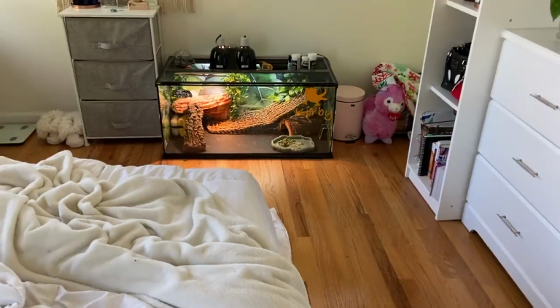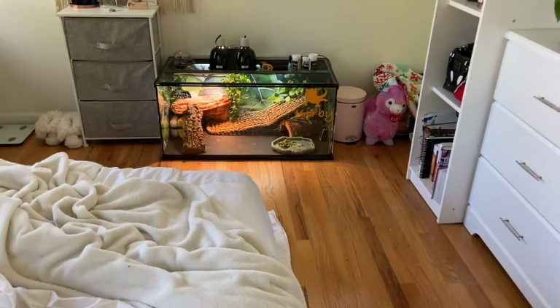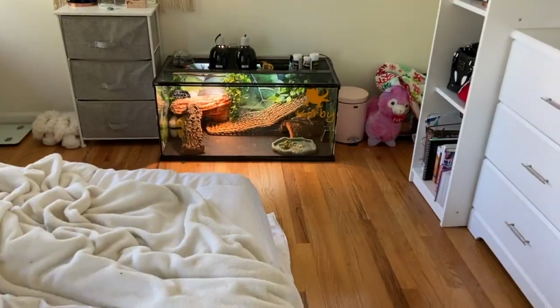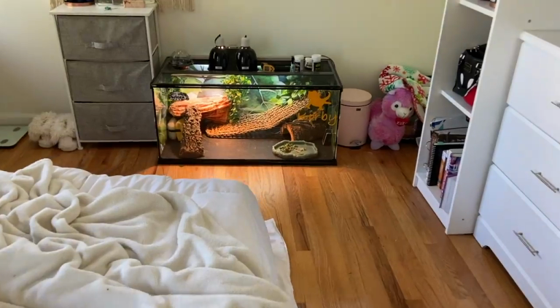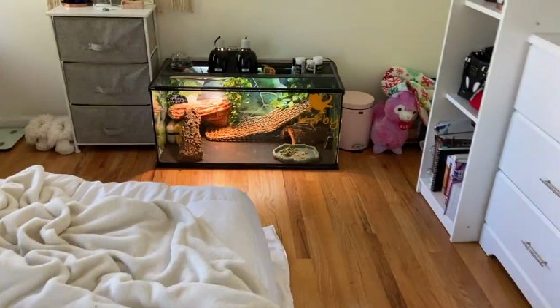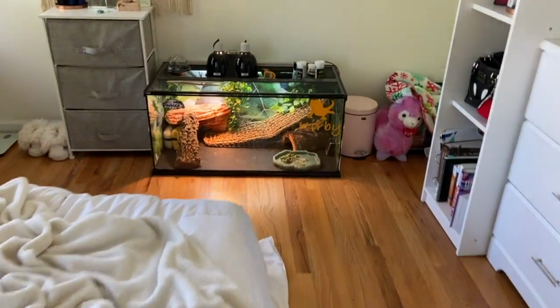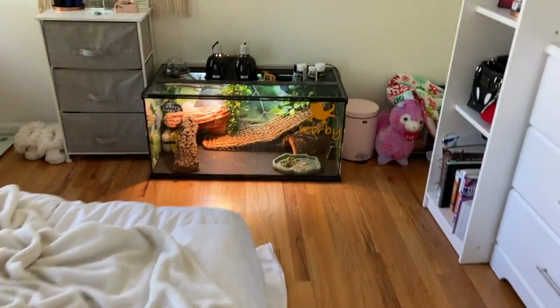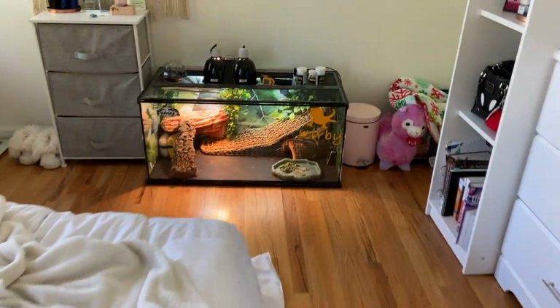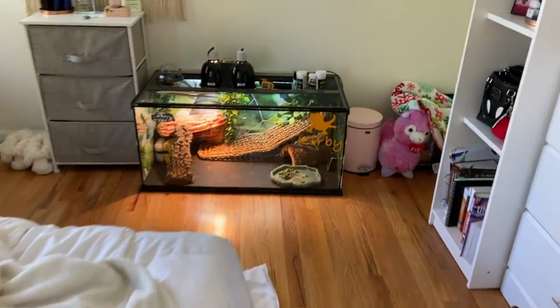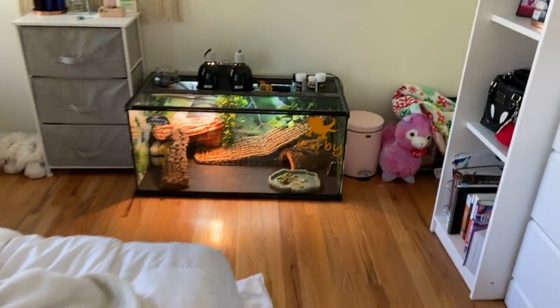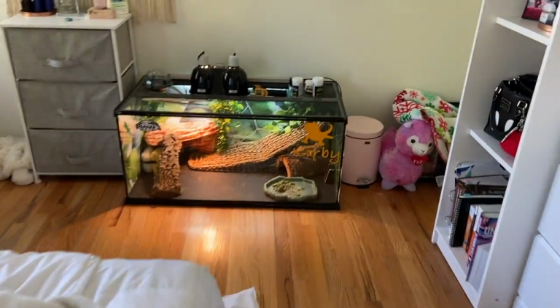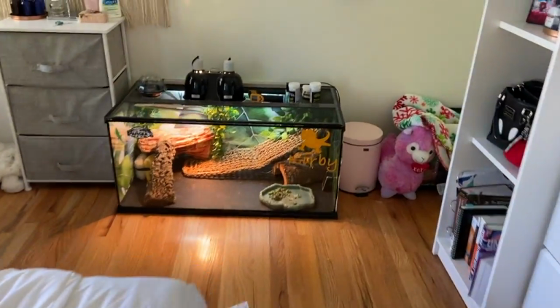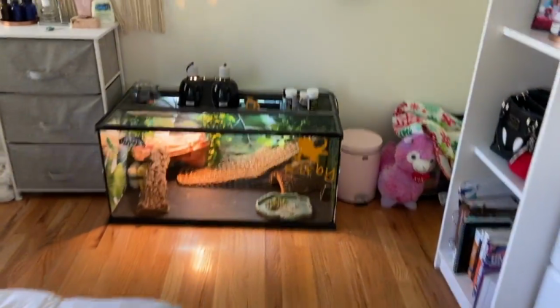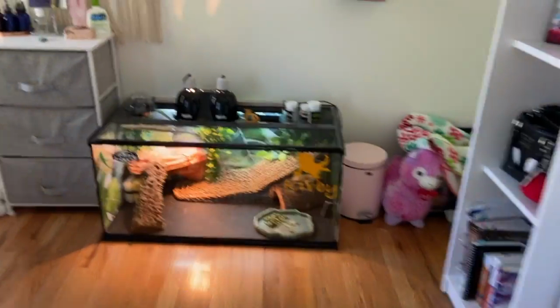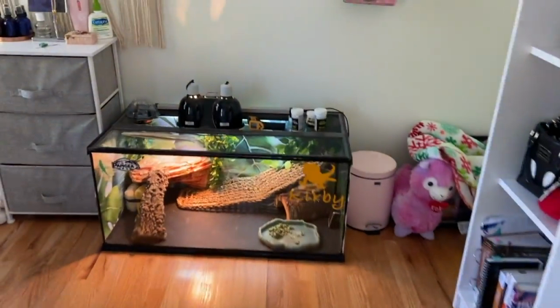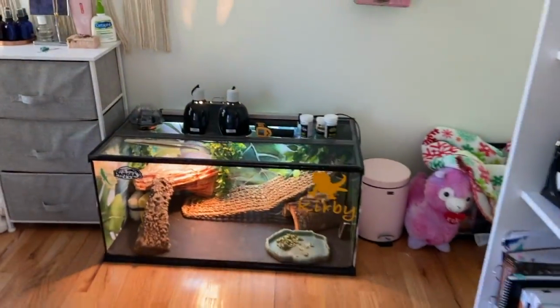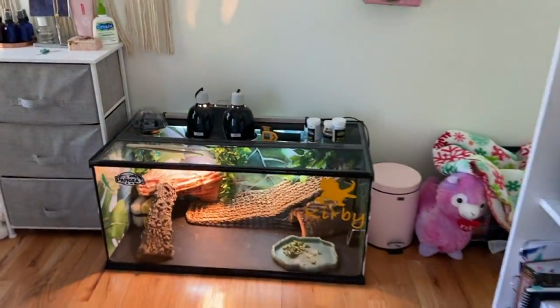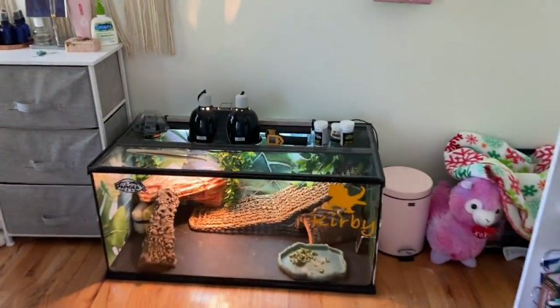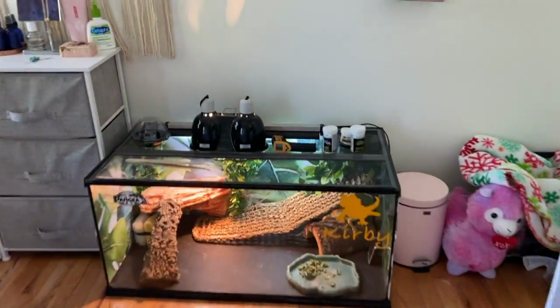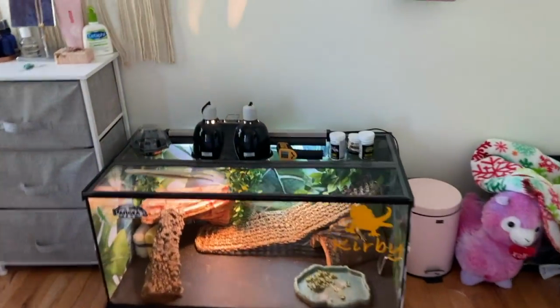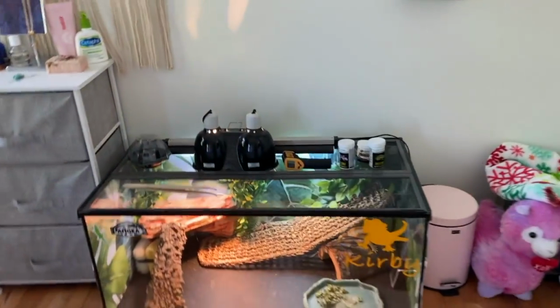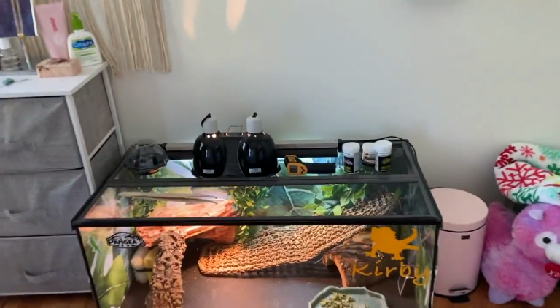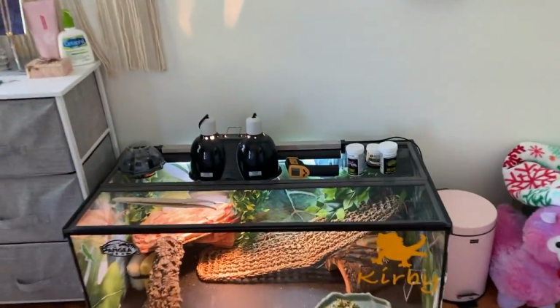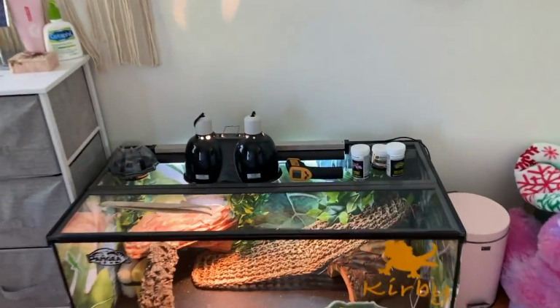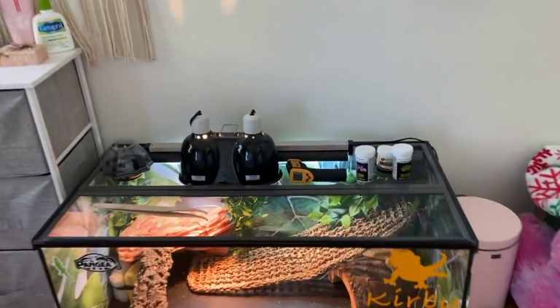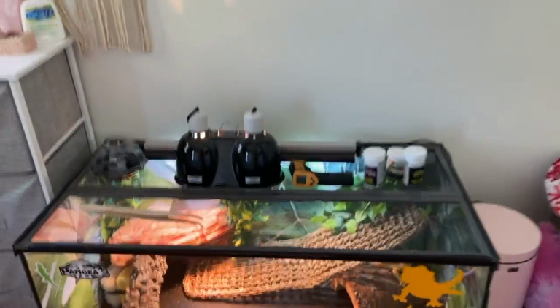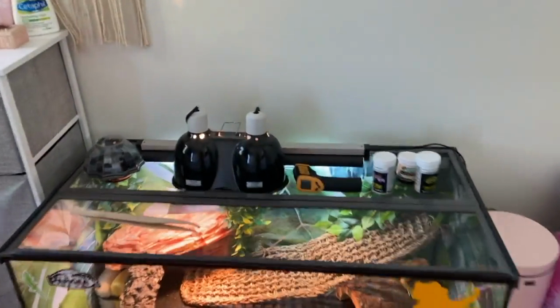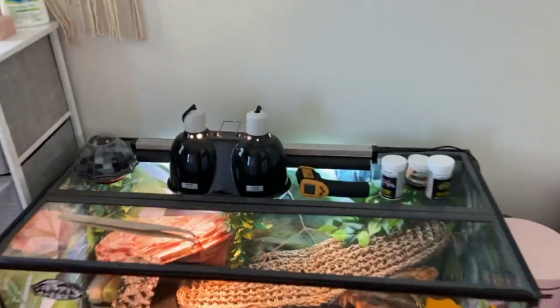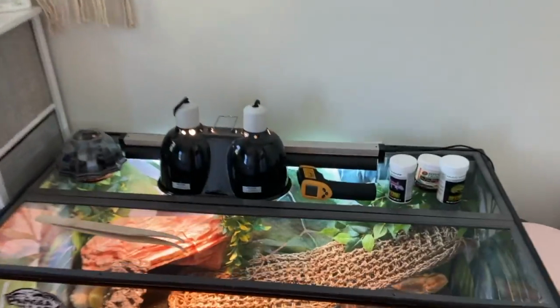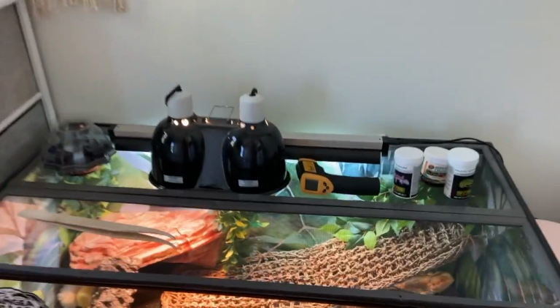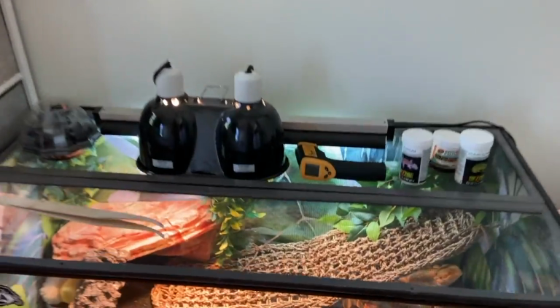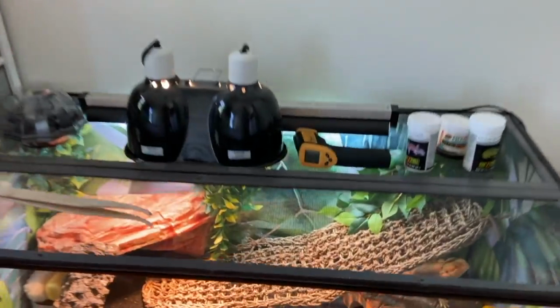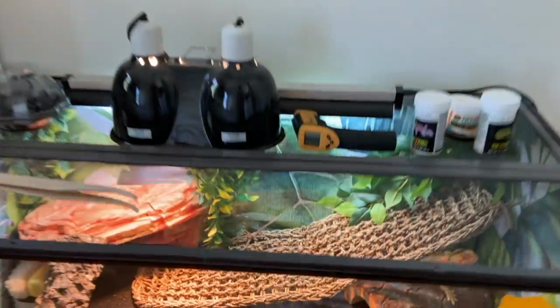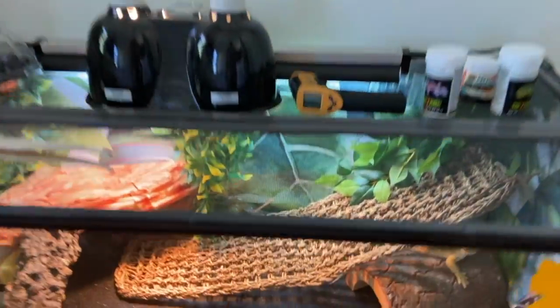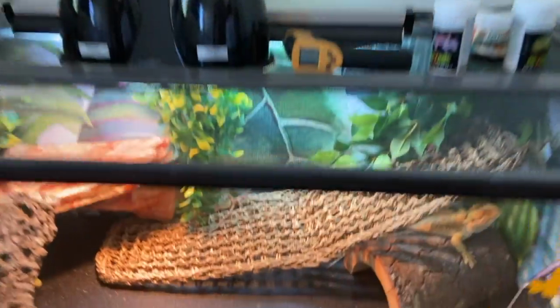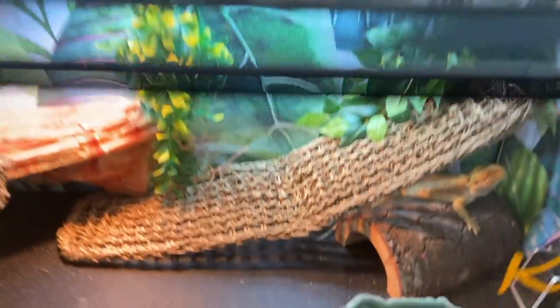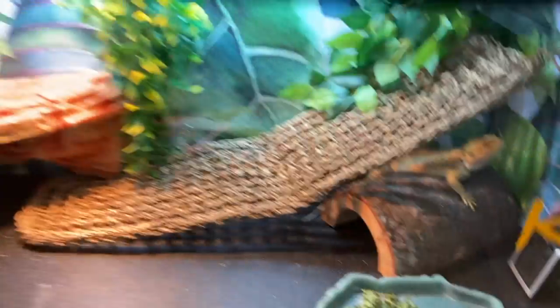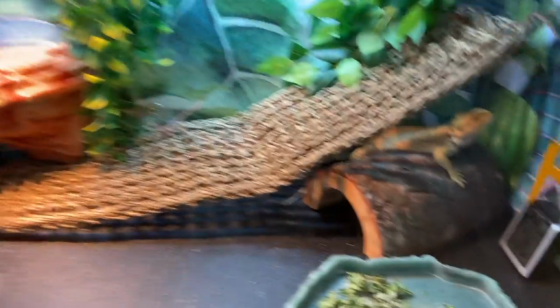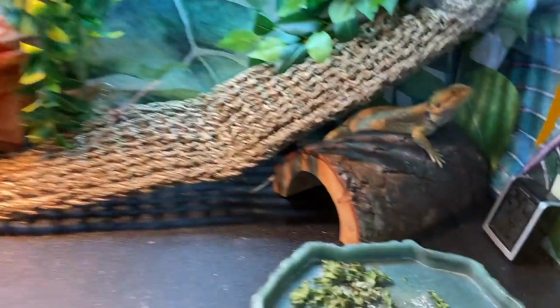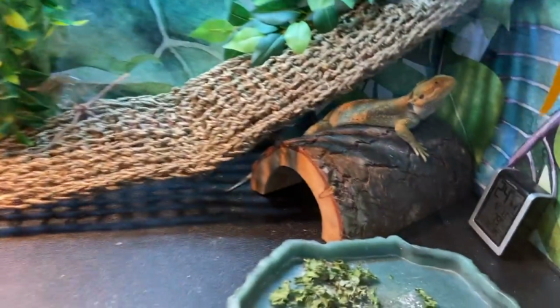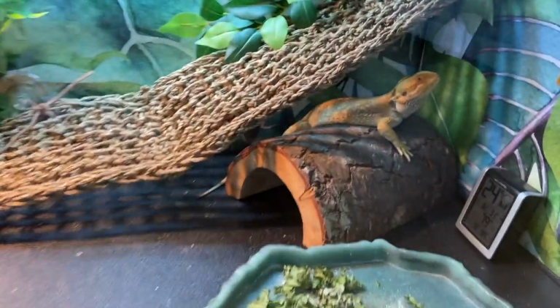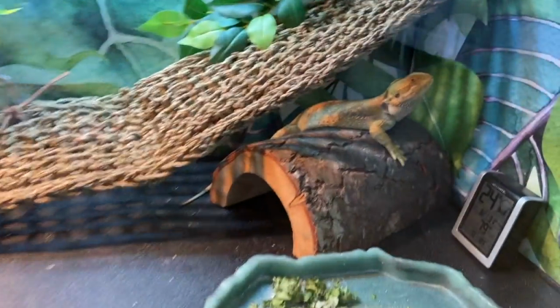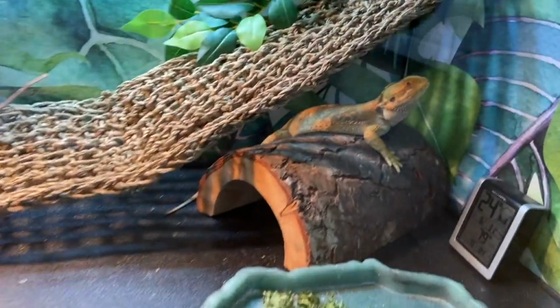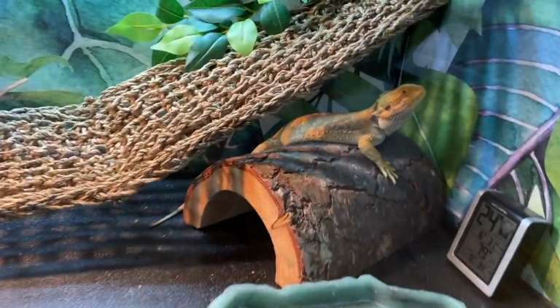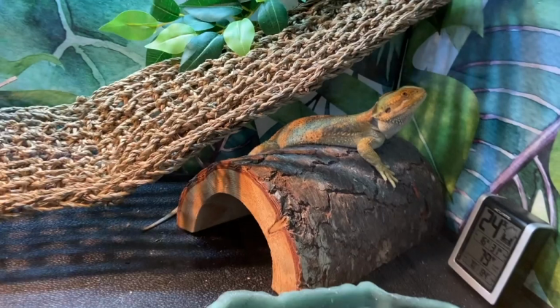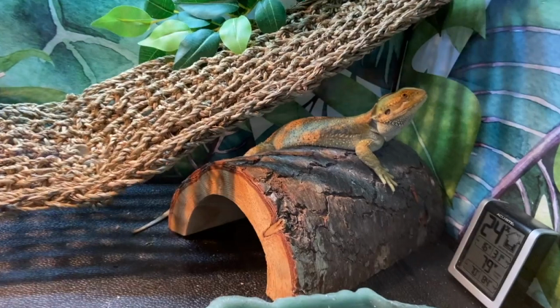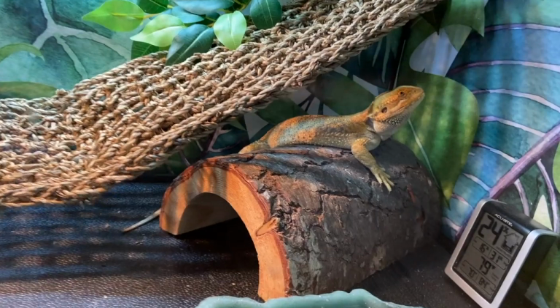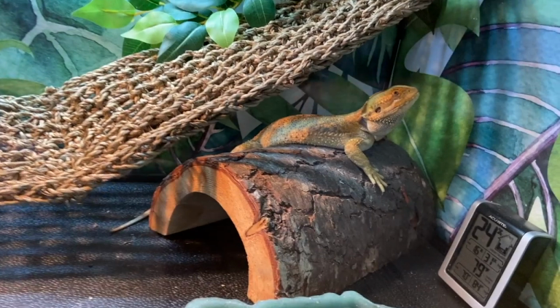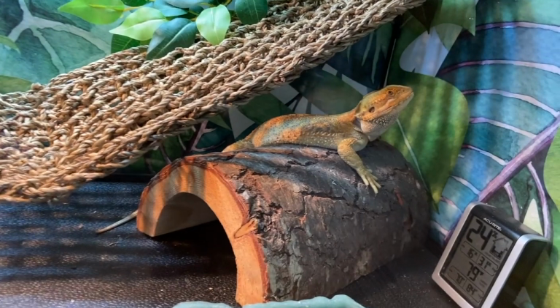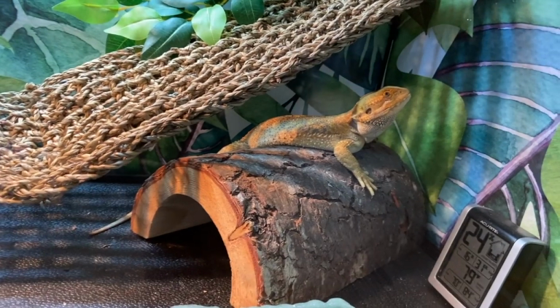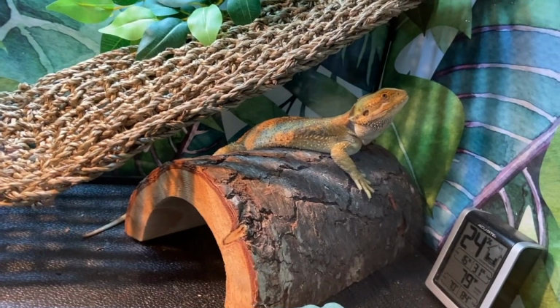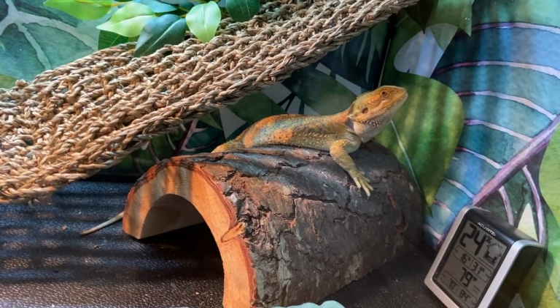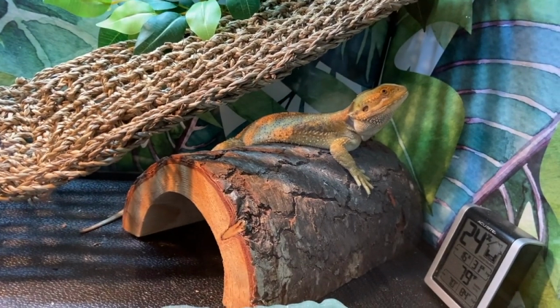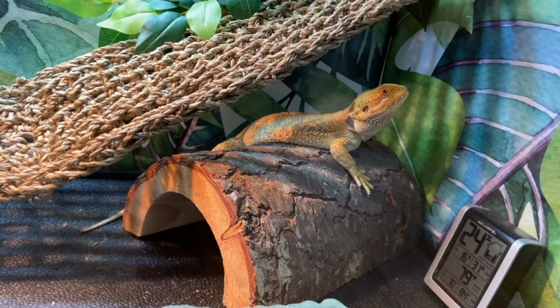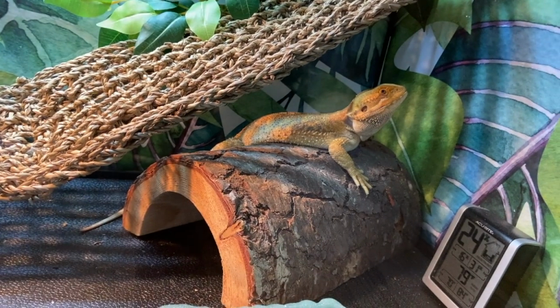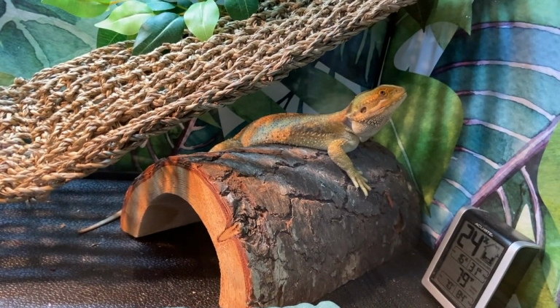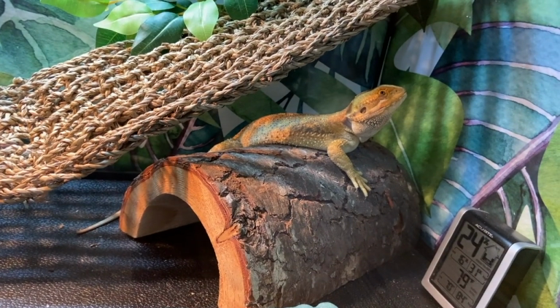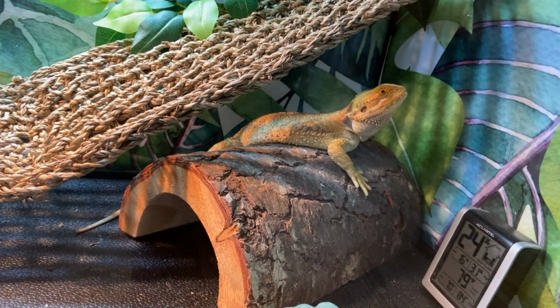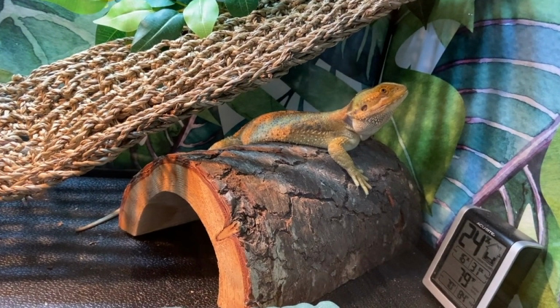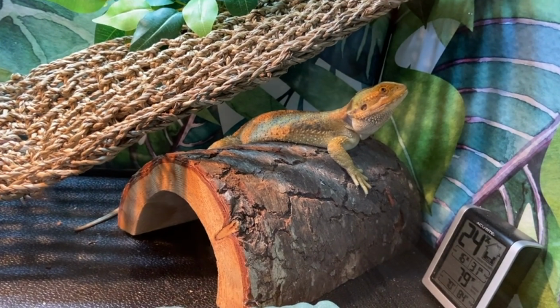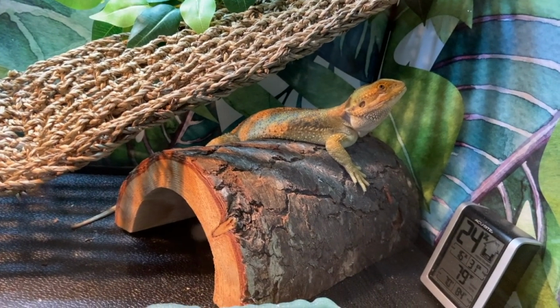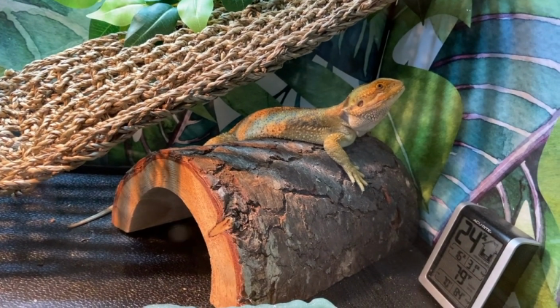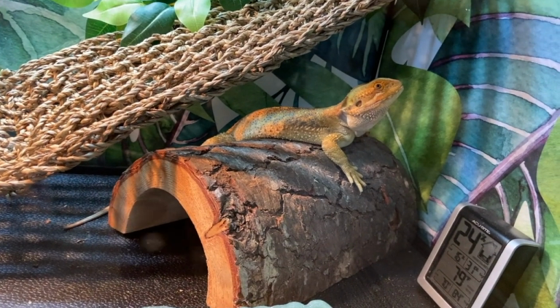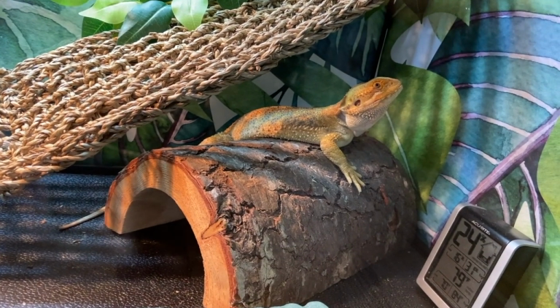Good morning, Kirby. Good morning. Good morning, Kirby.